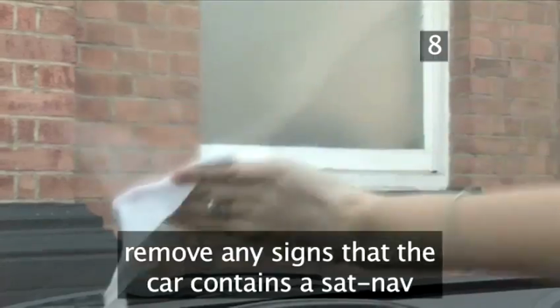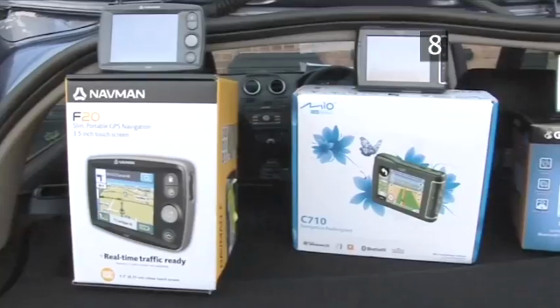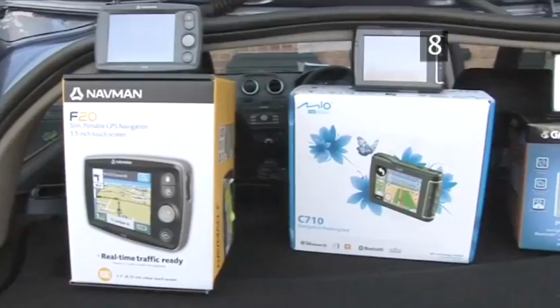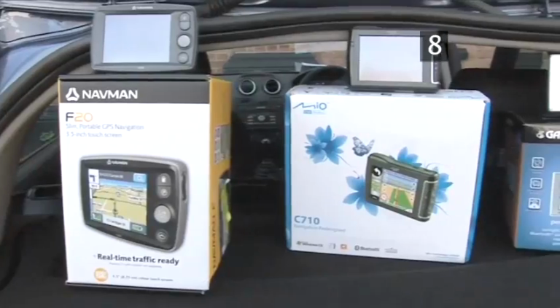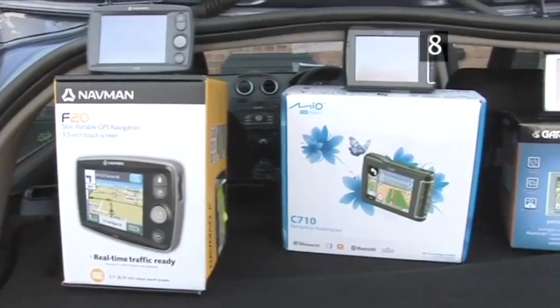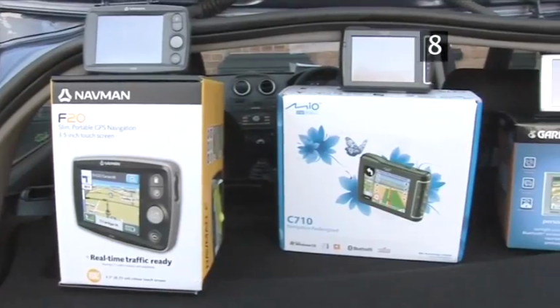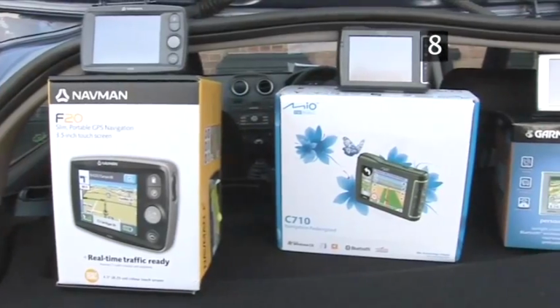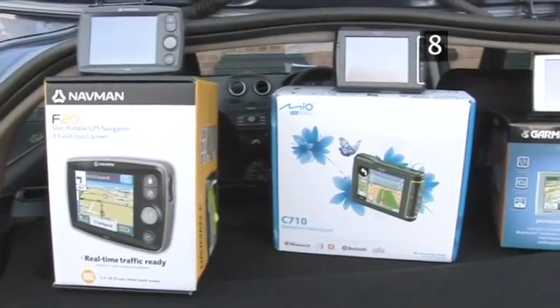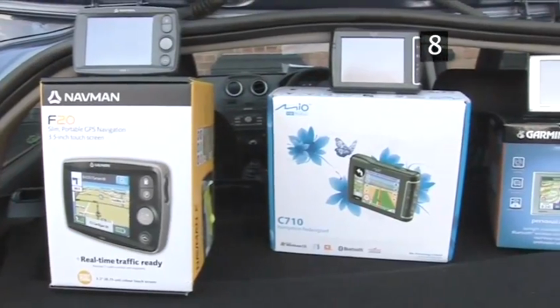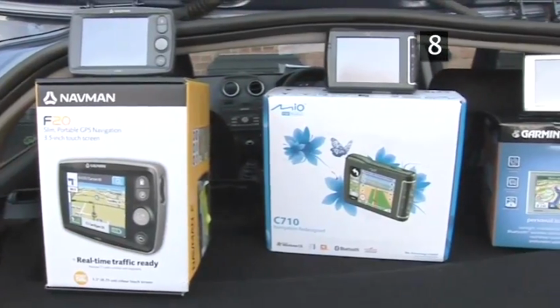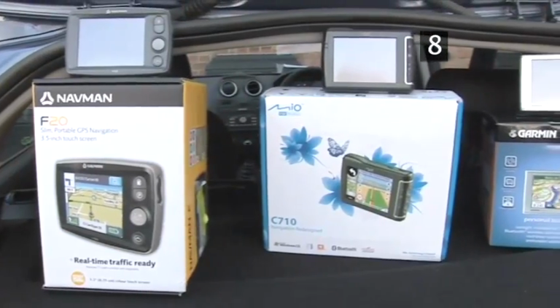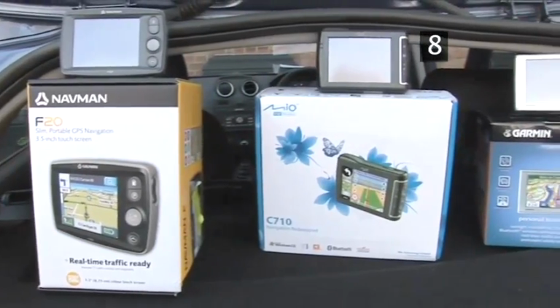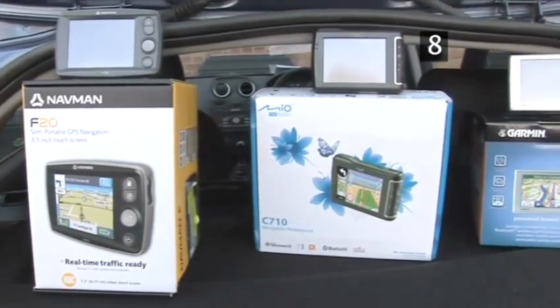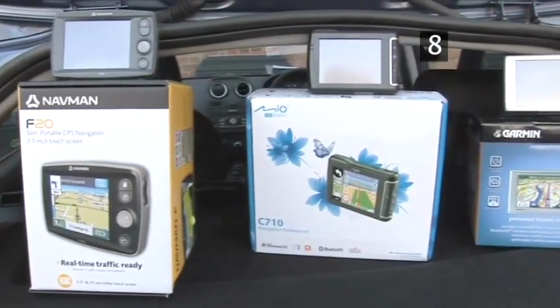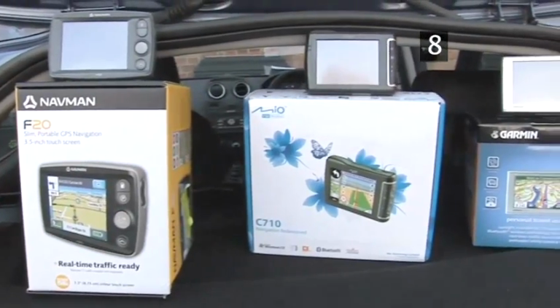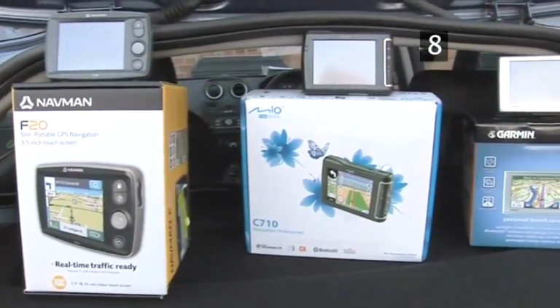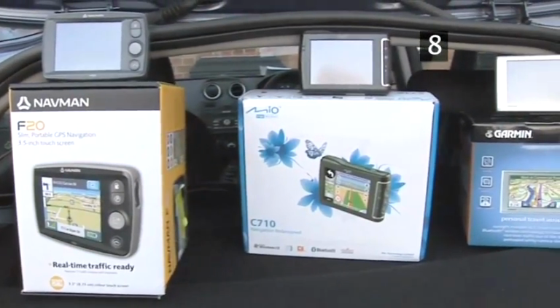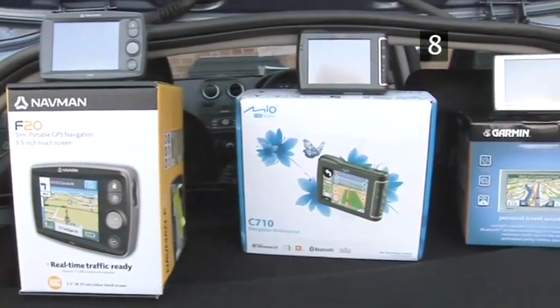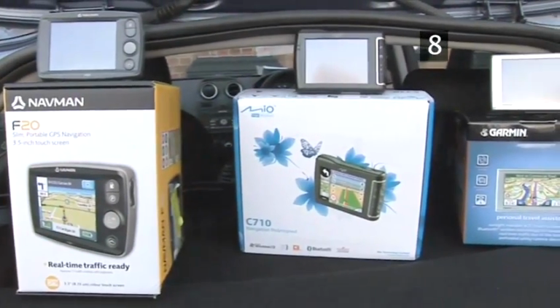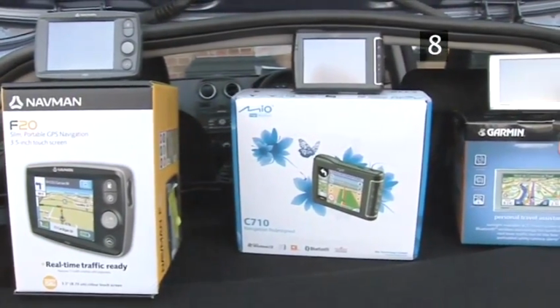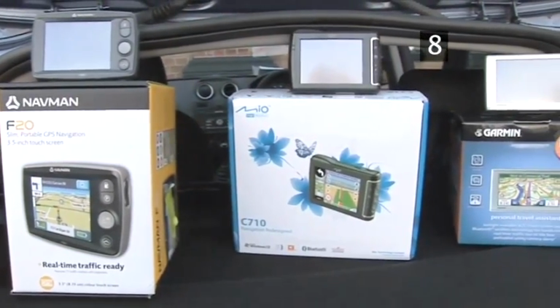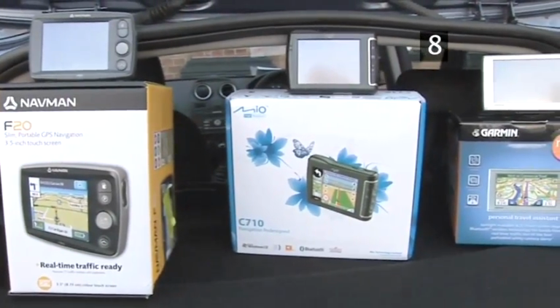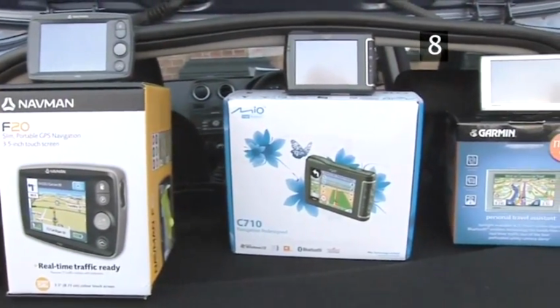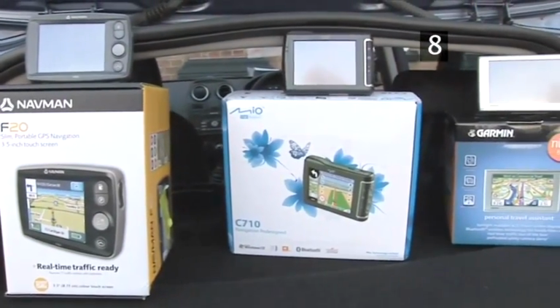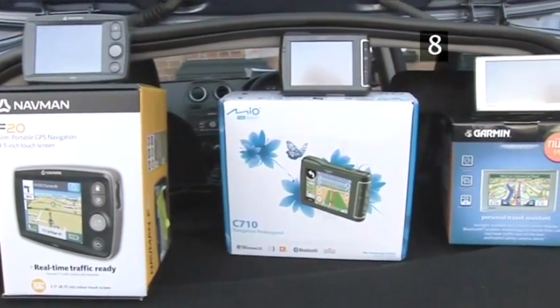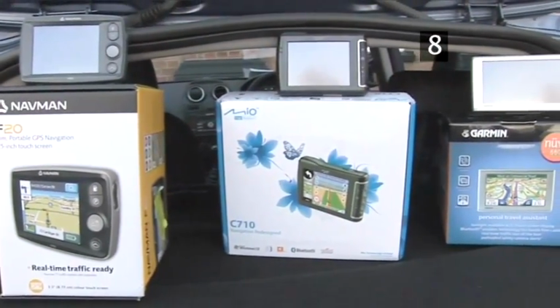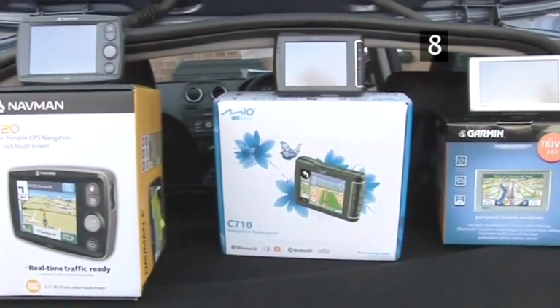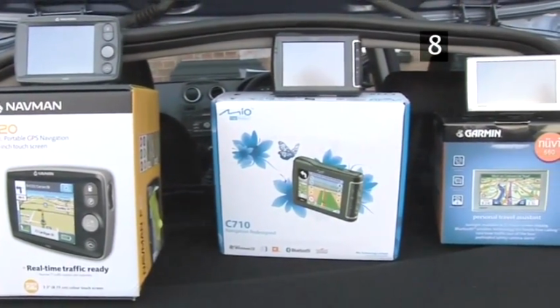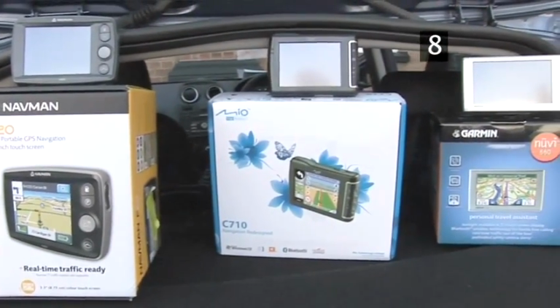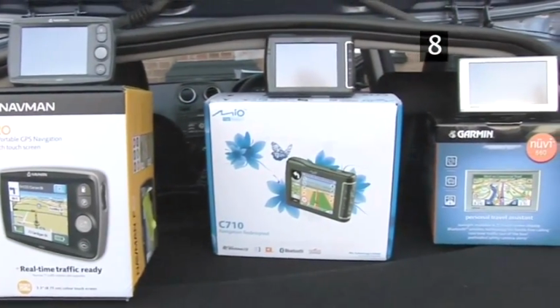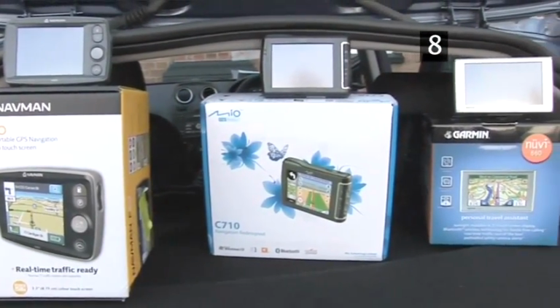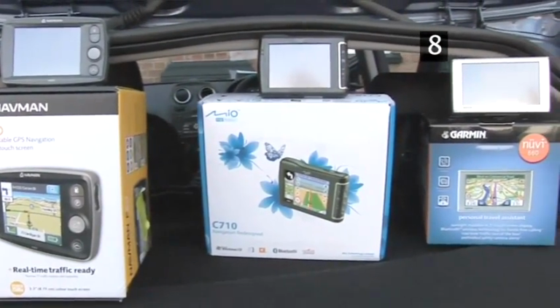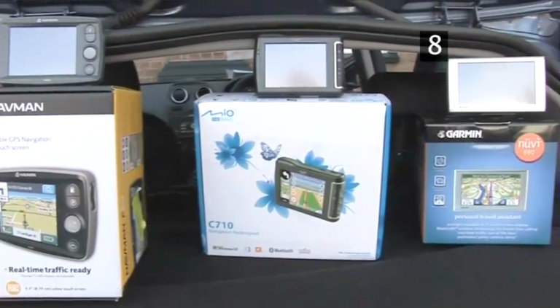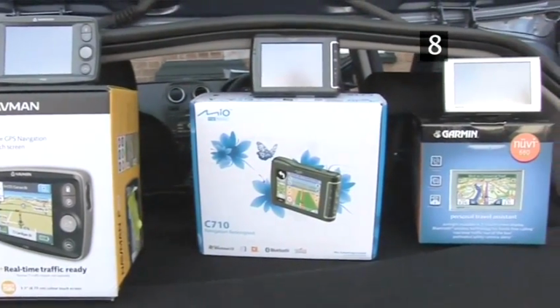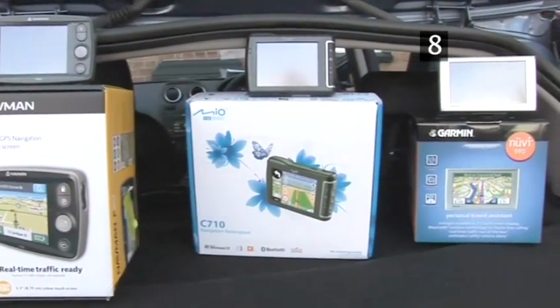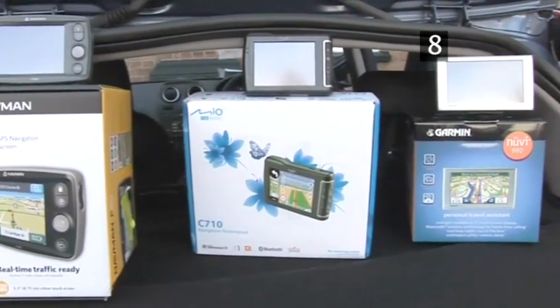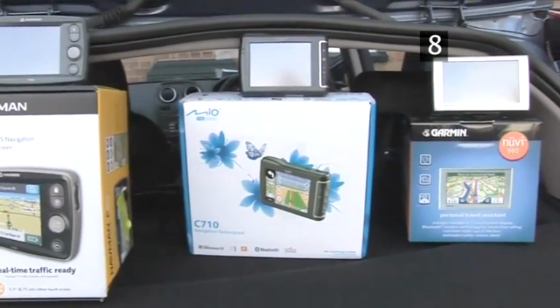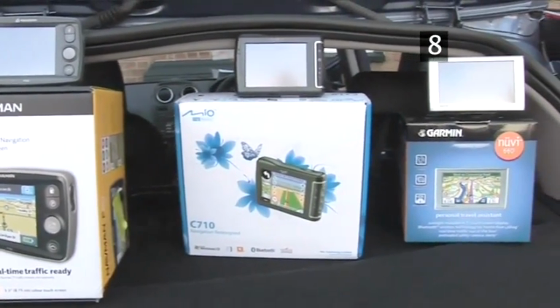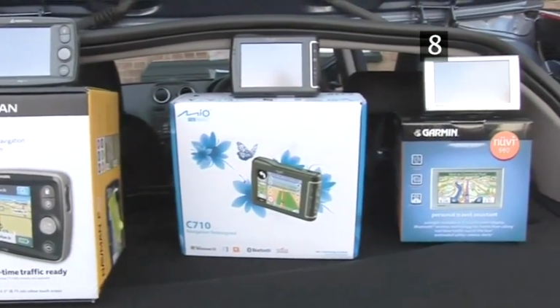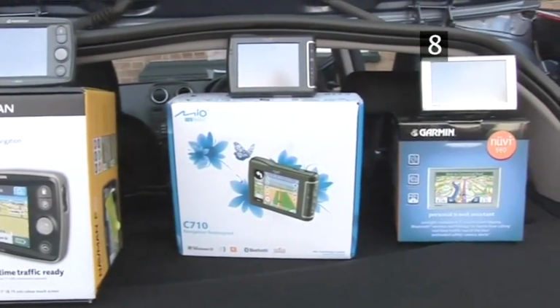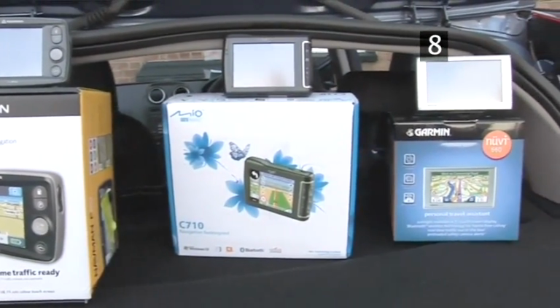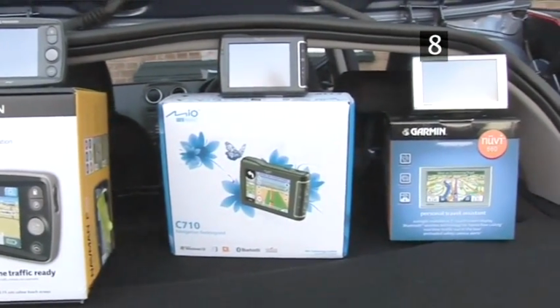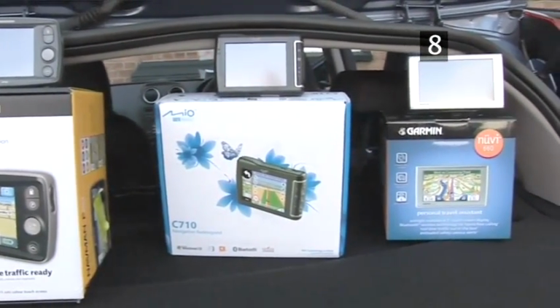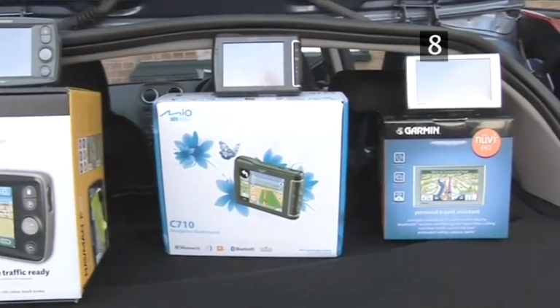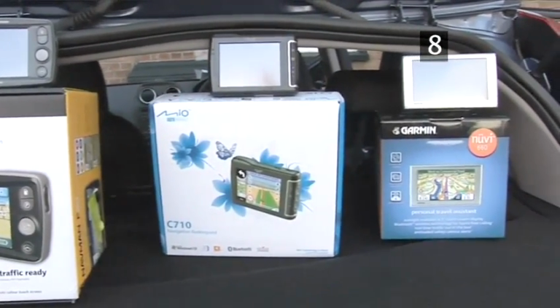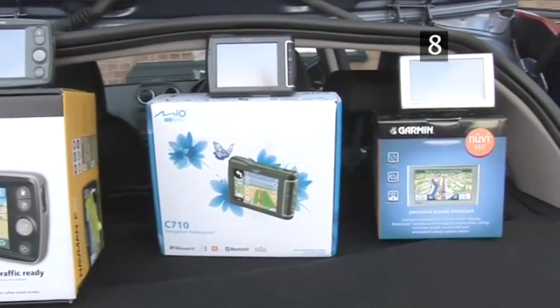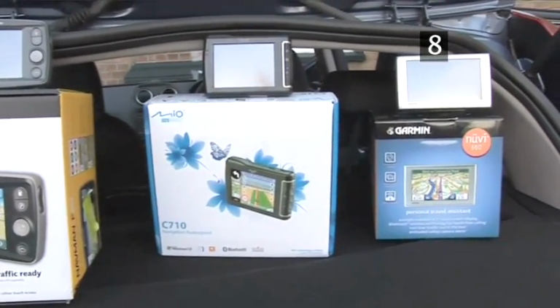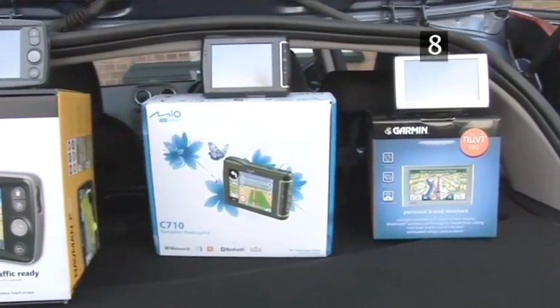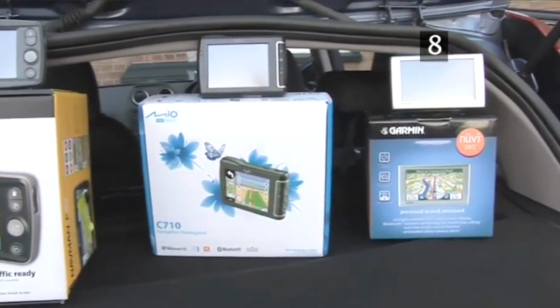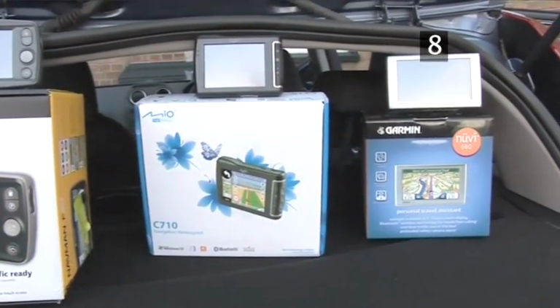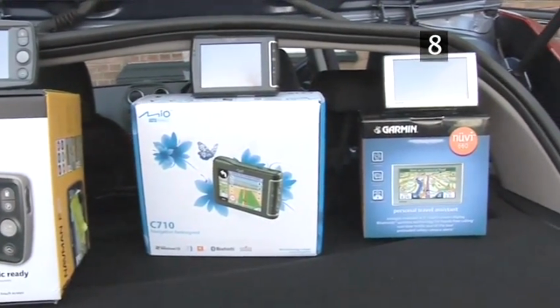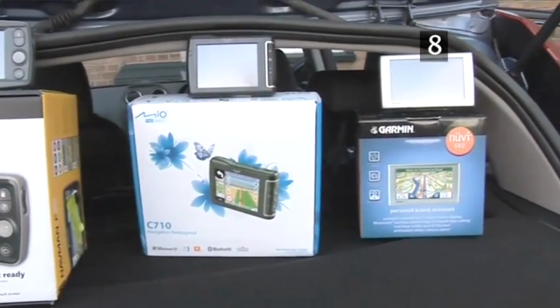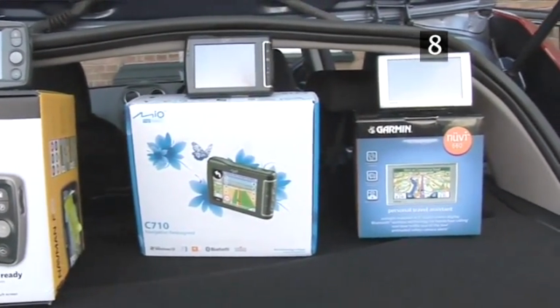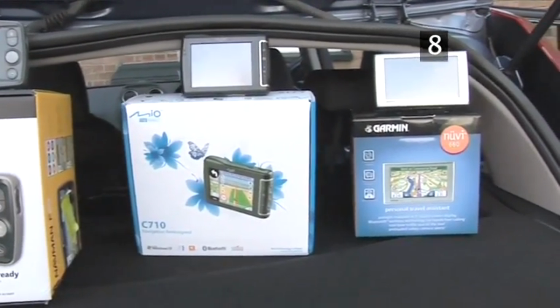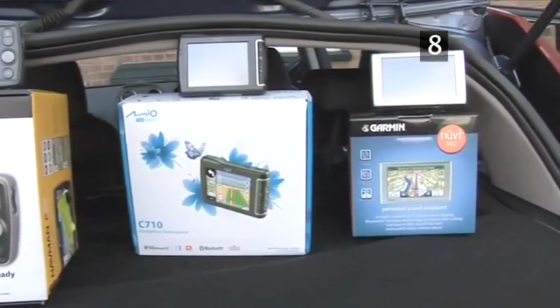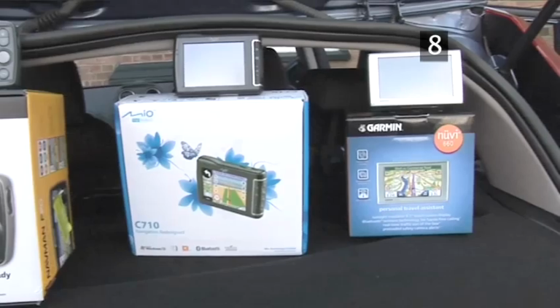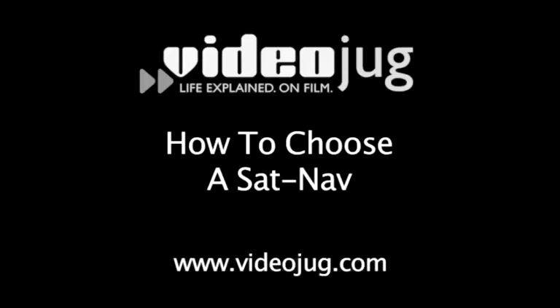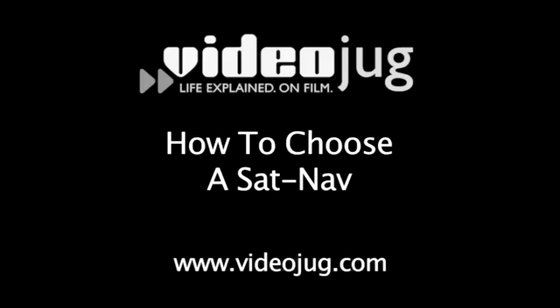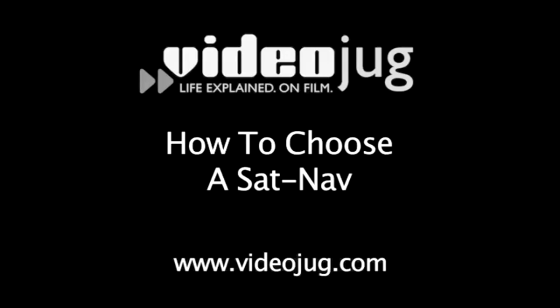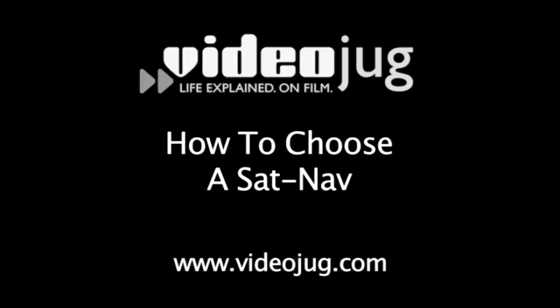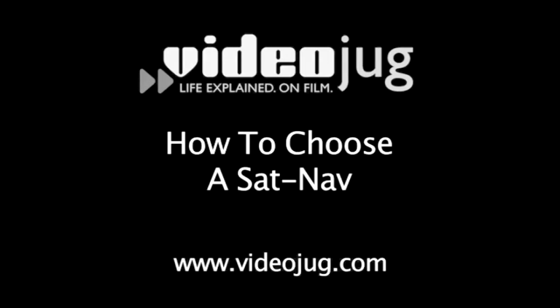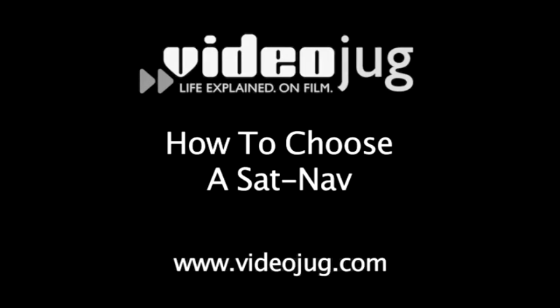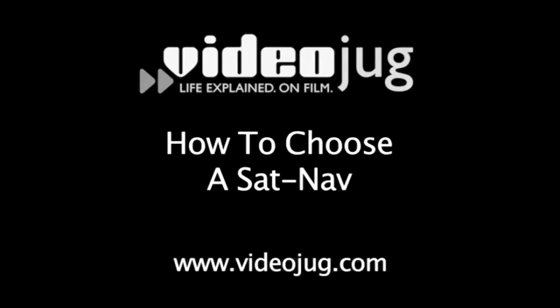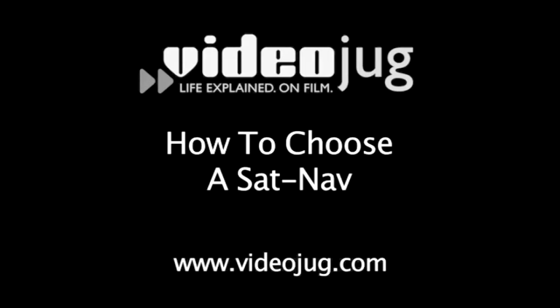There are many different types of SatNav available, so for more information about the options, please see our video: How to Choose a SatNav.